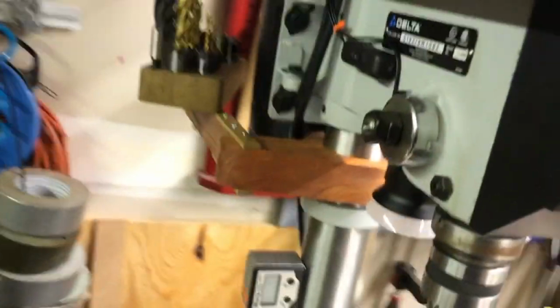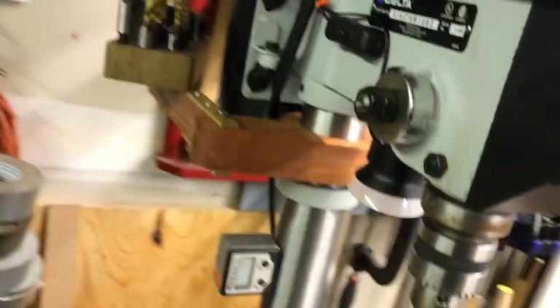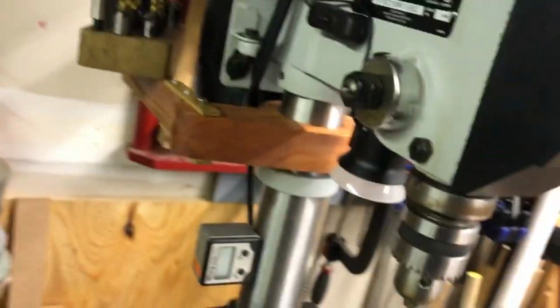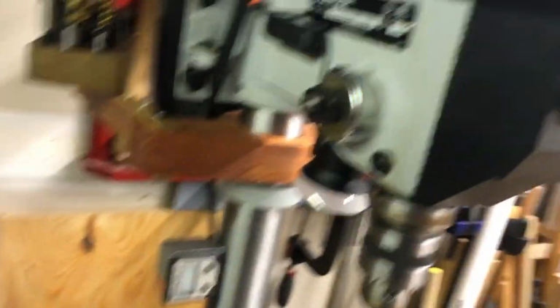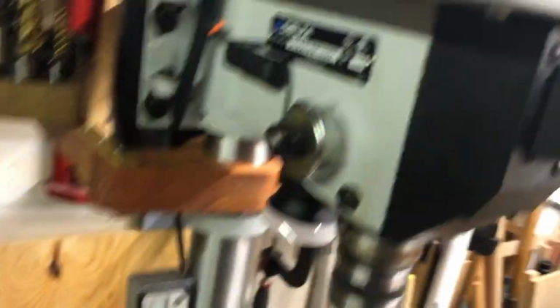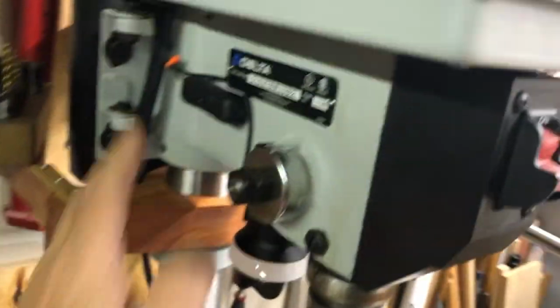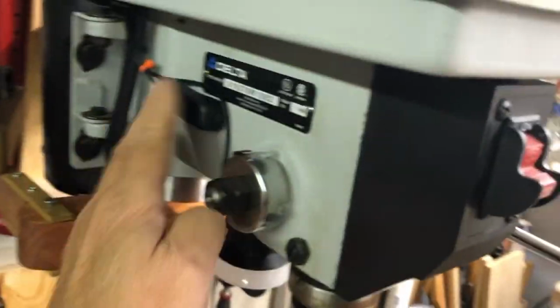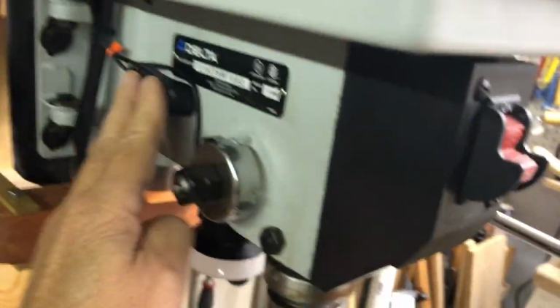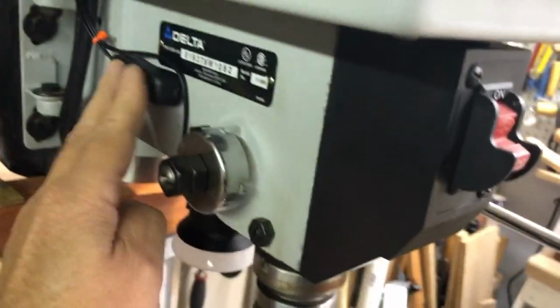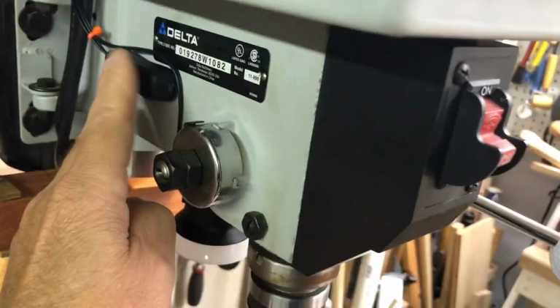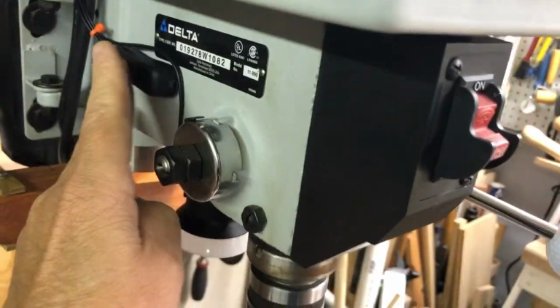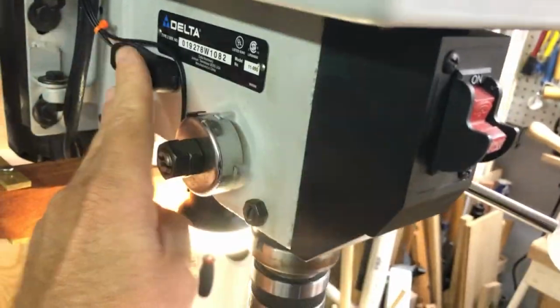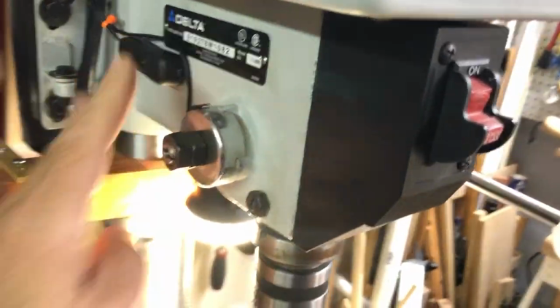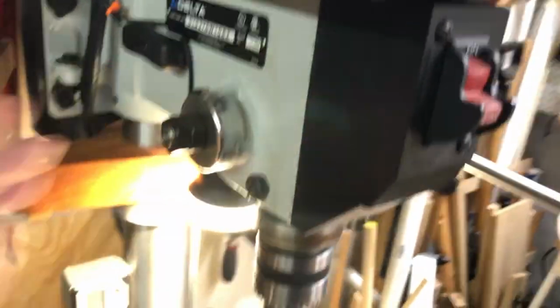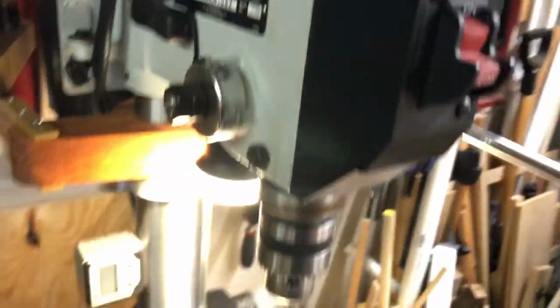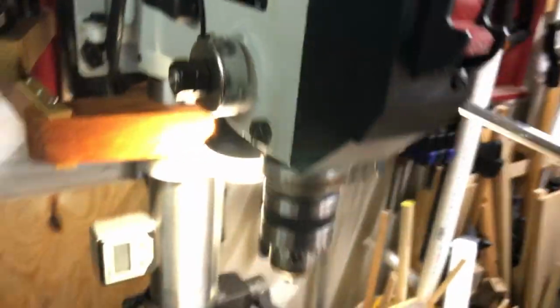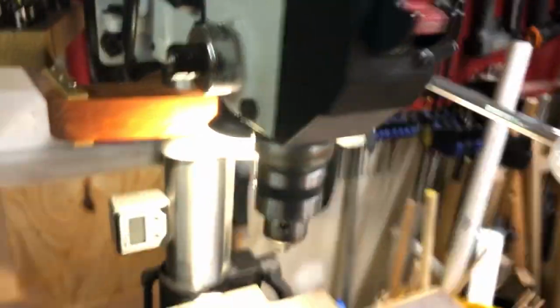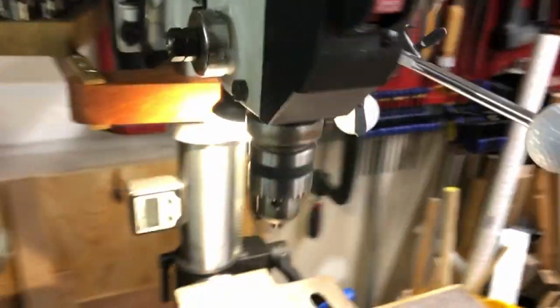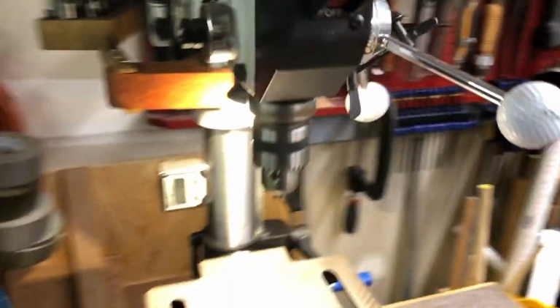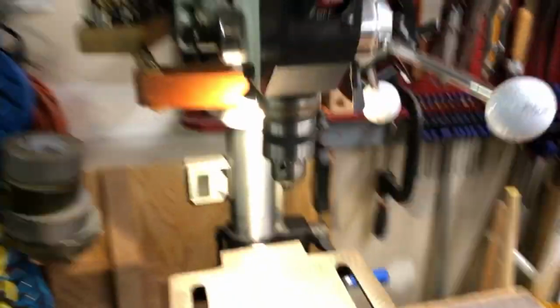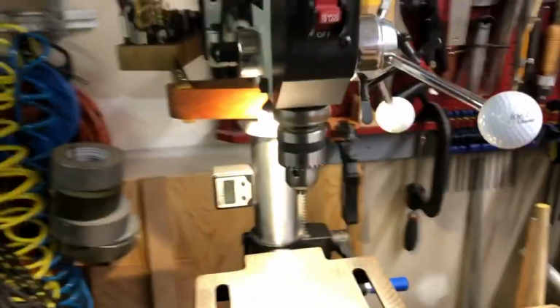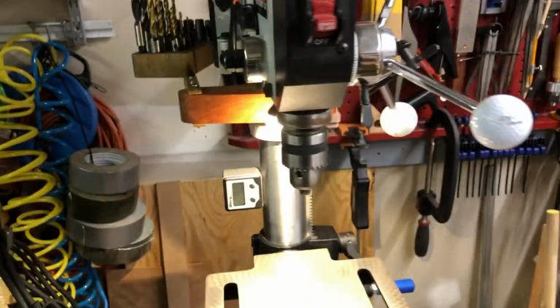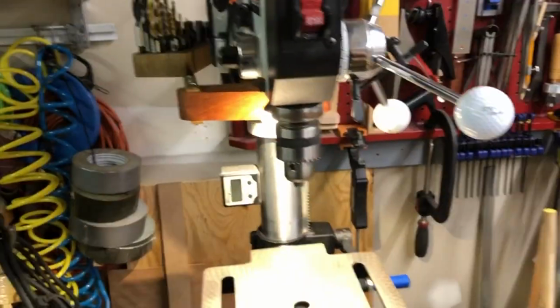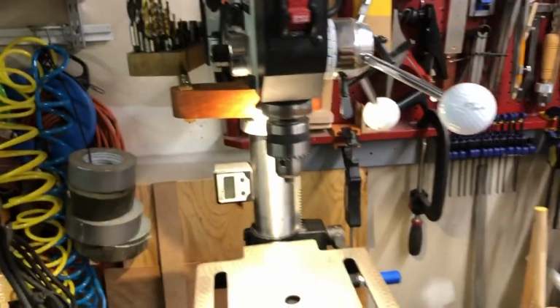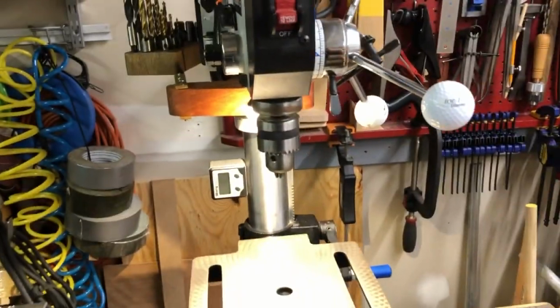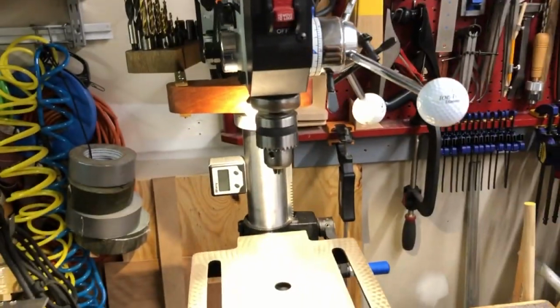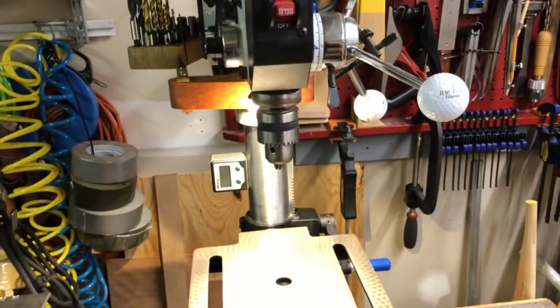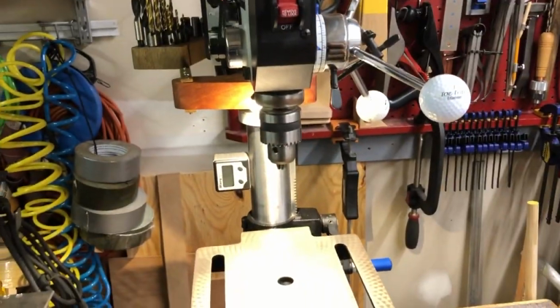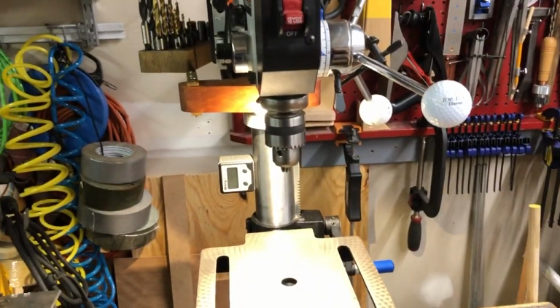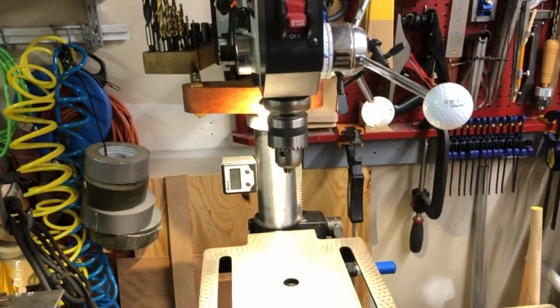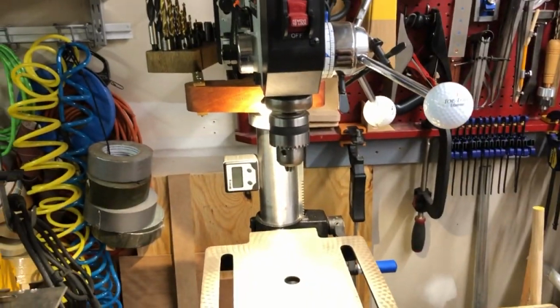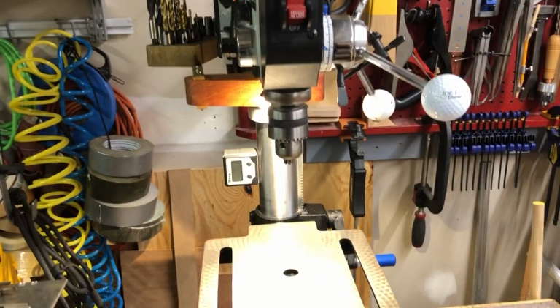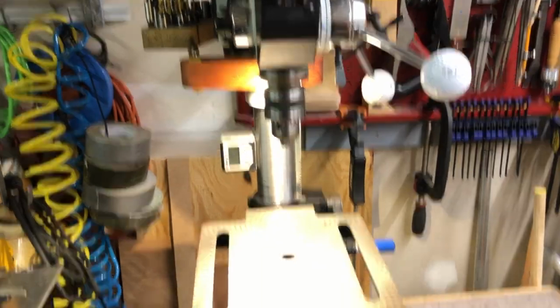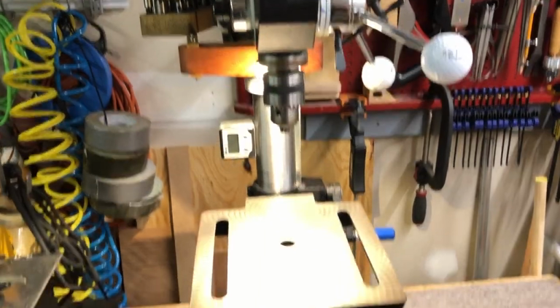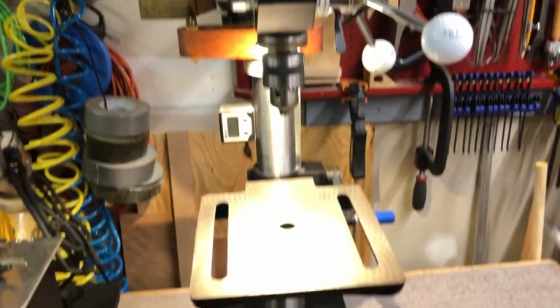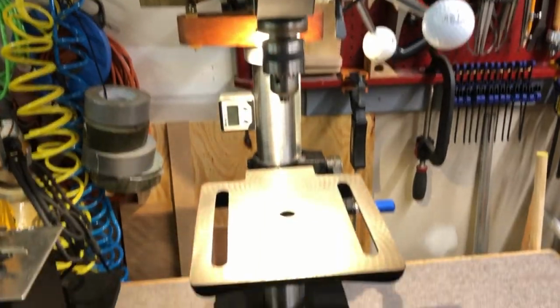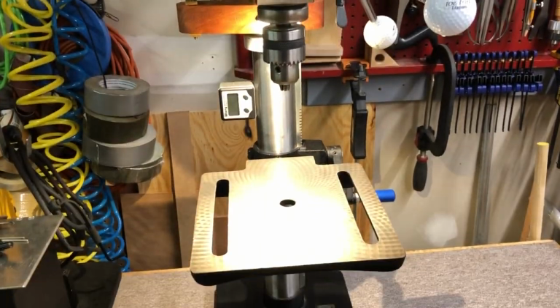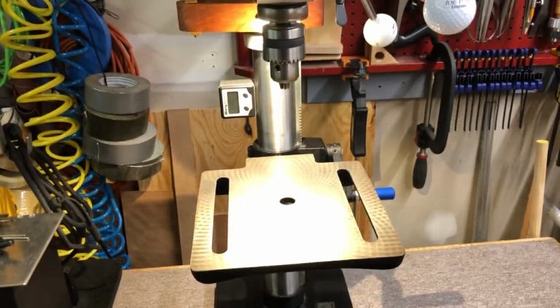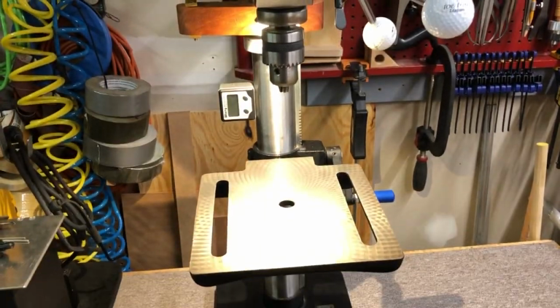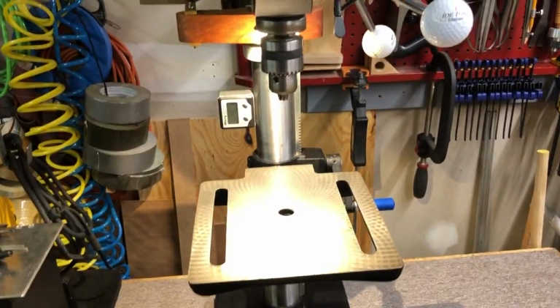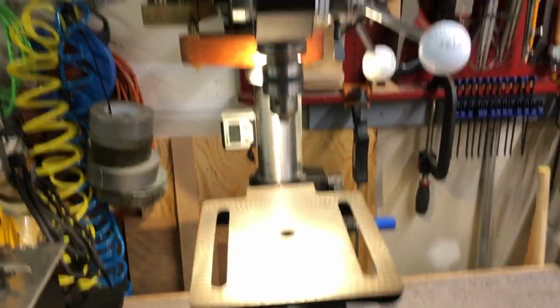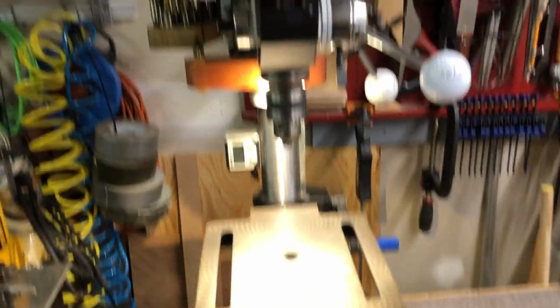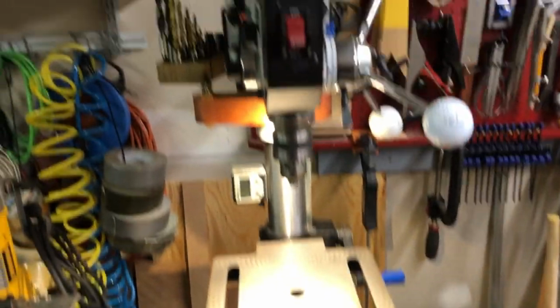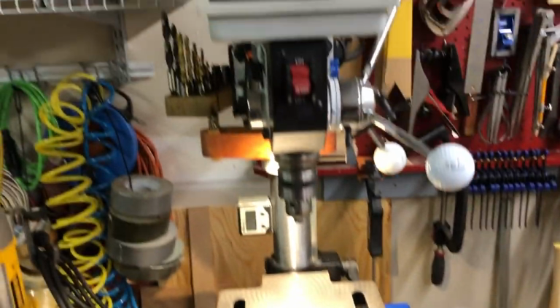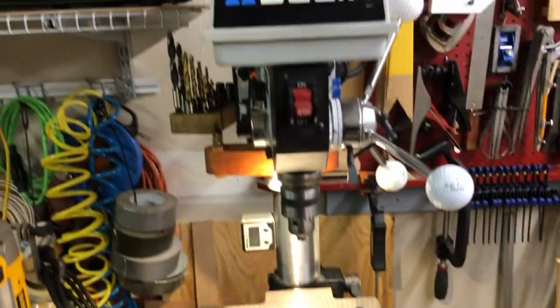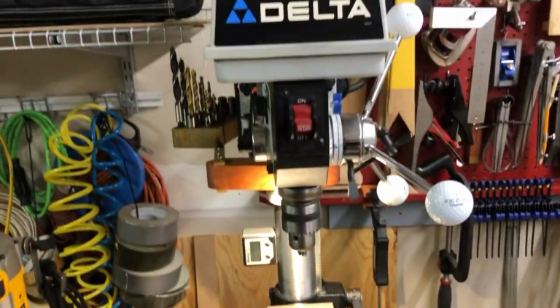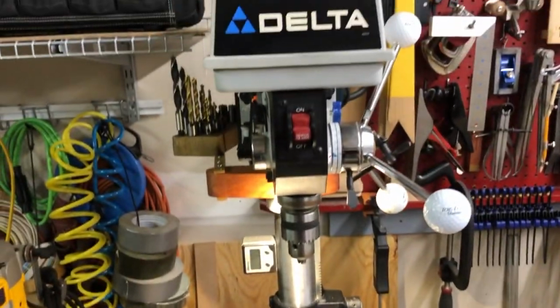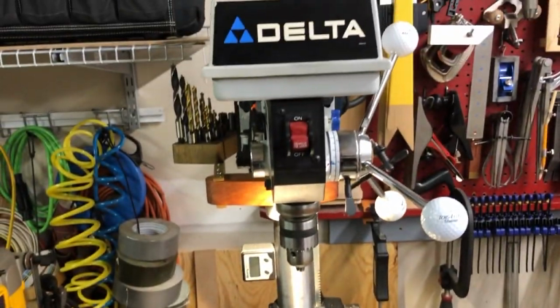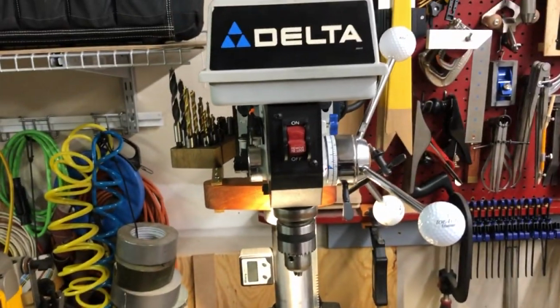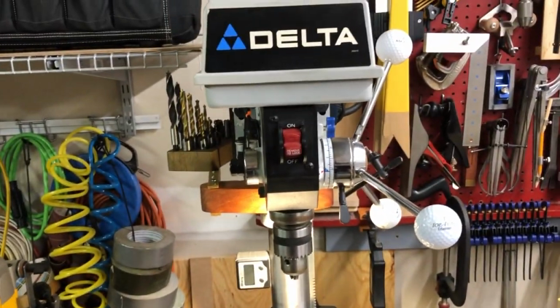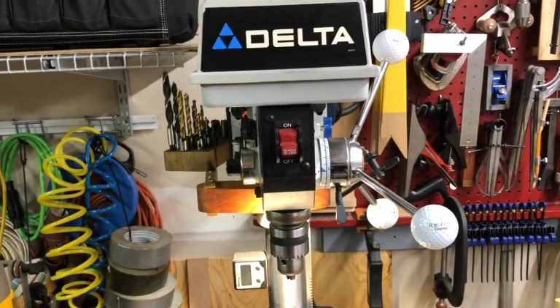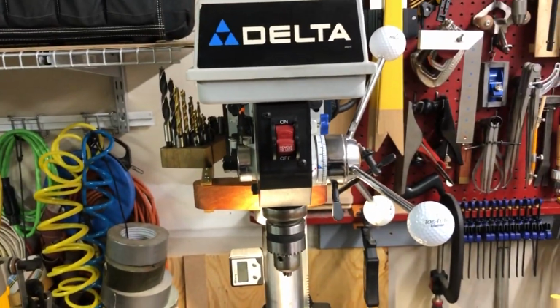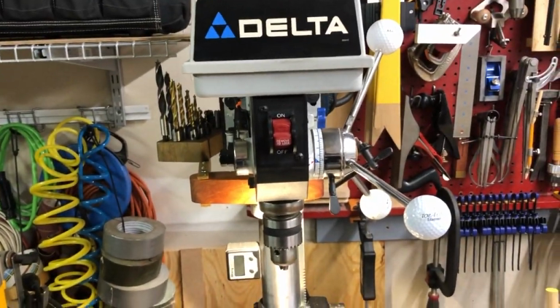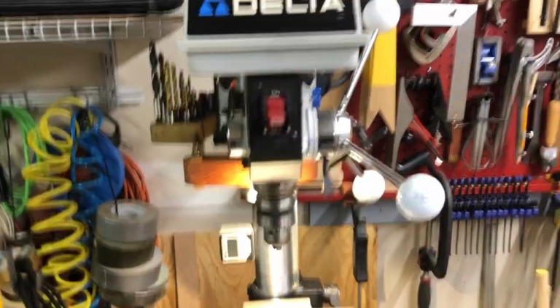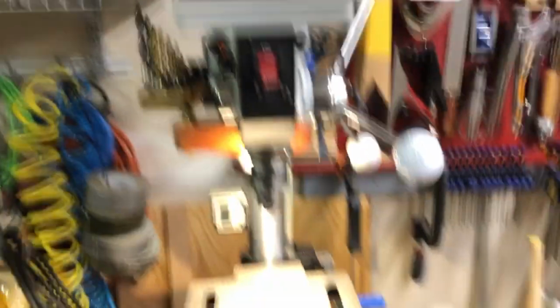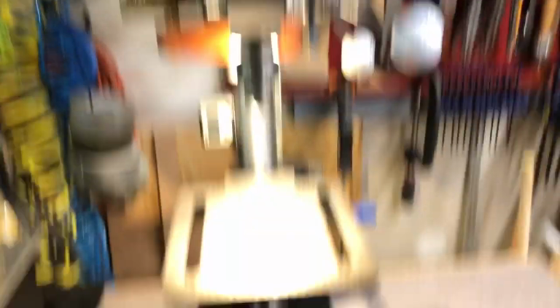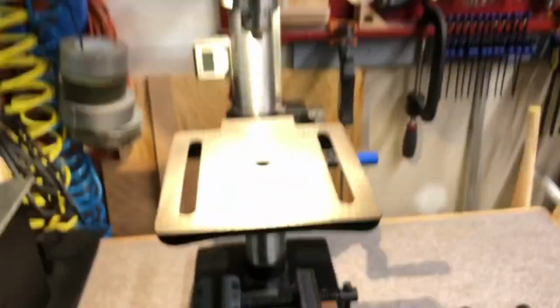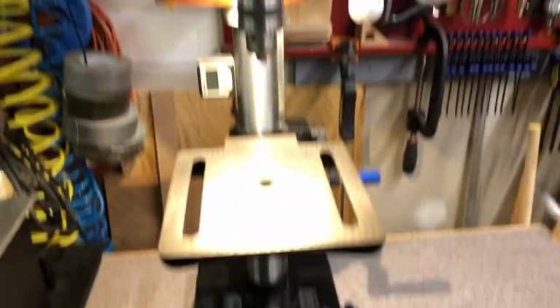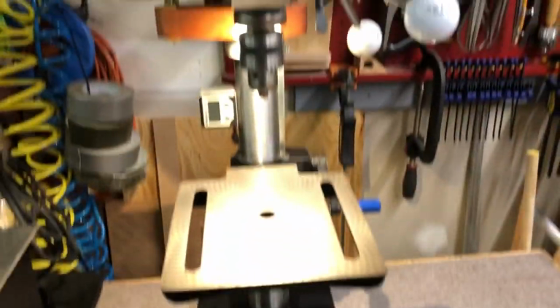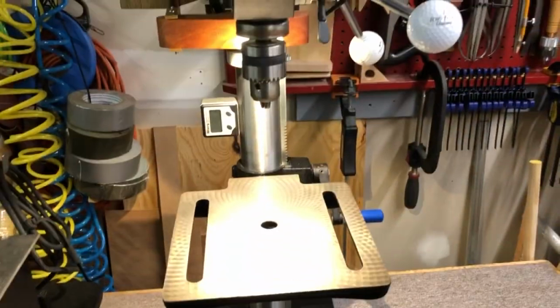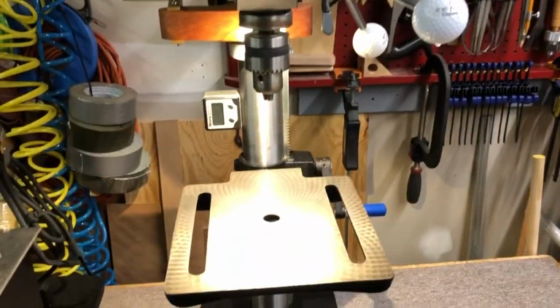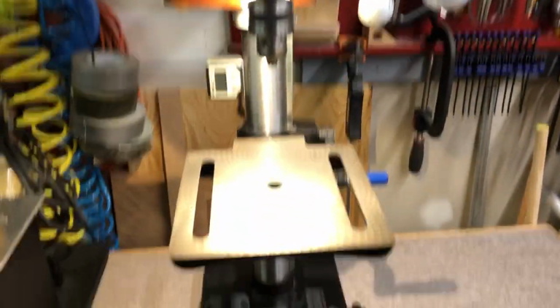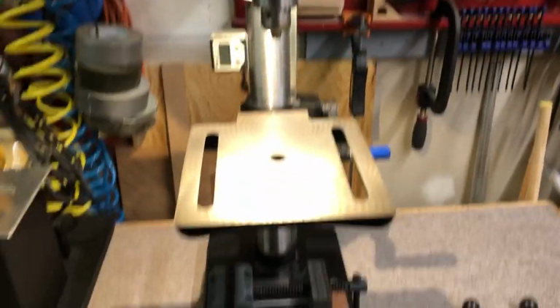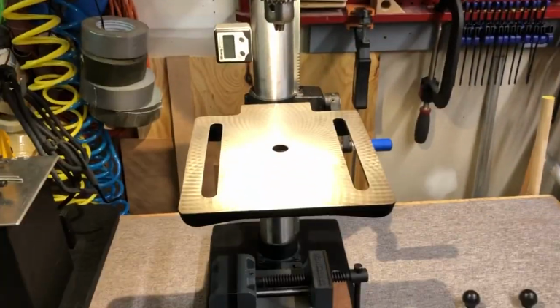There you go. Four cheap and easy upgrades that you can do in one day to your drill press.